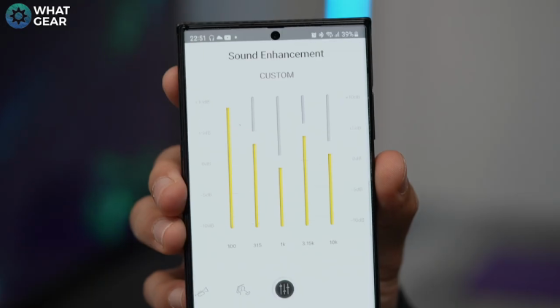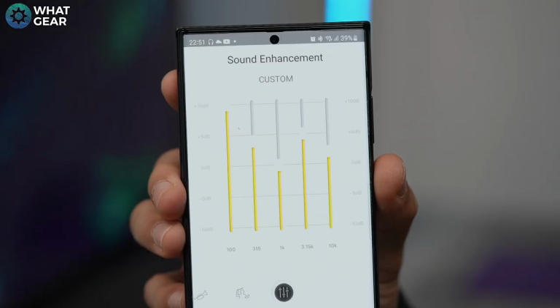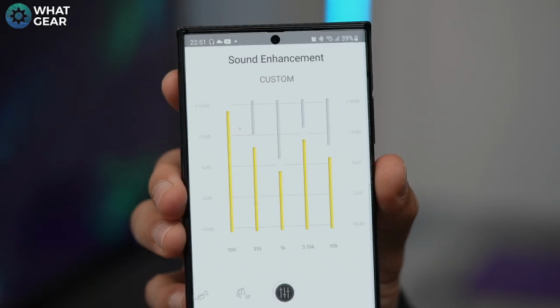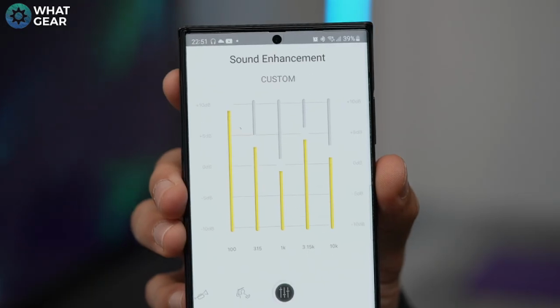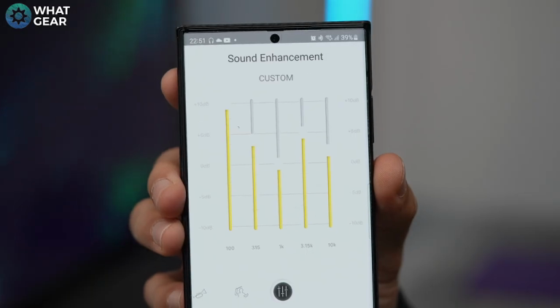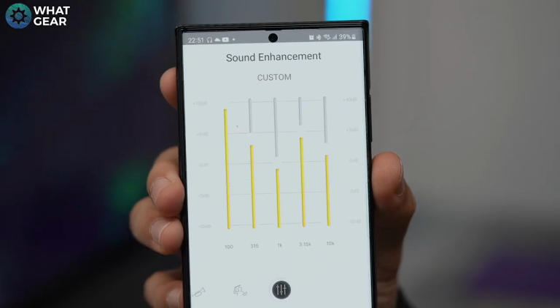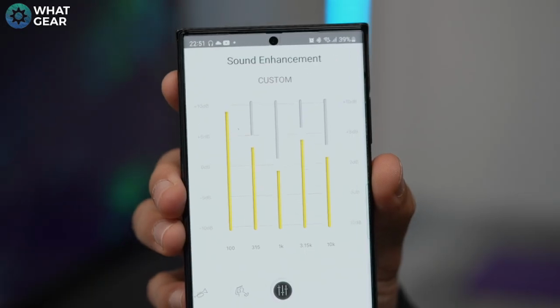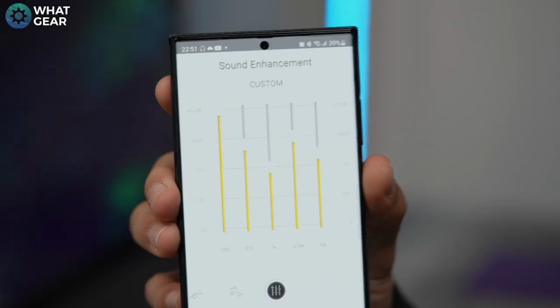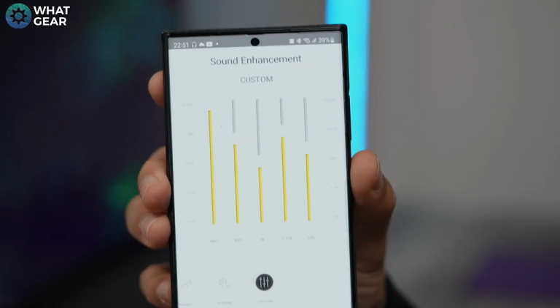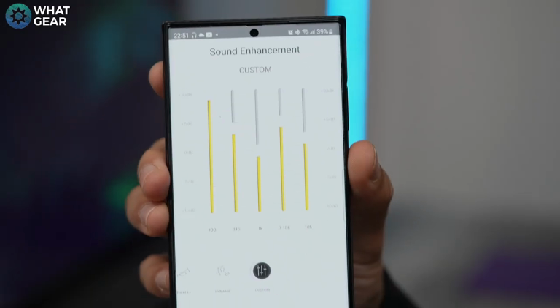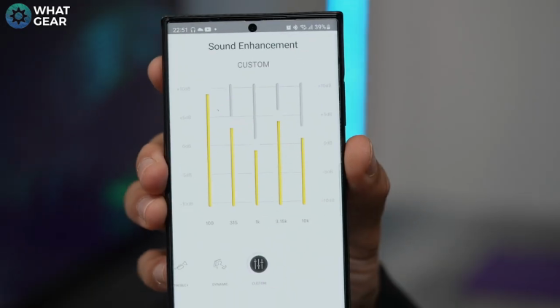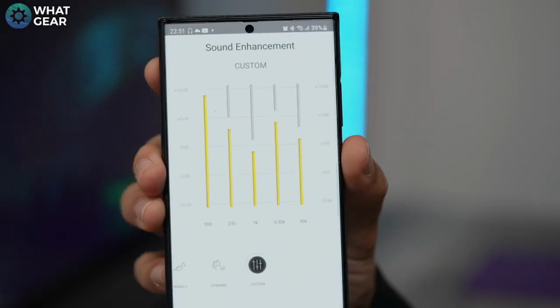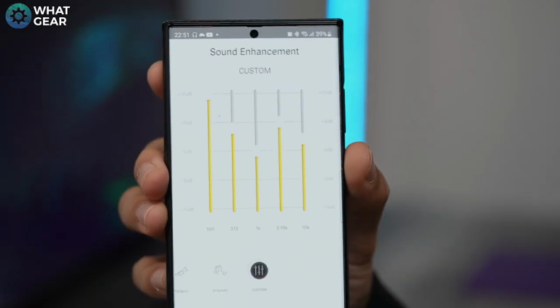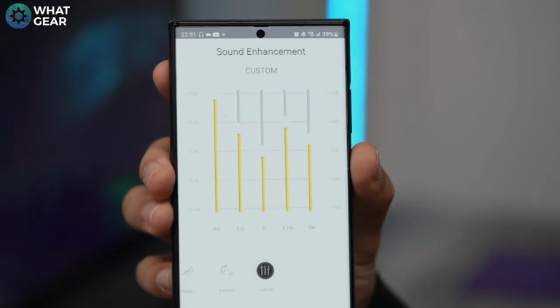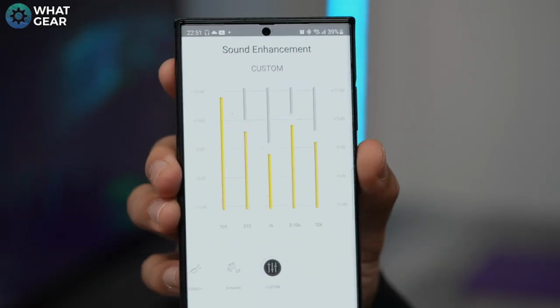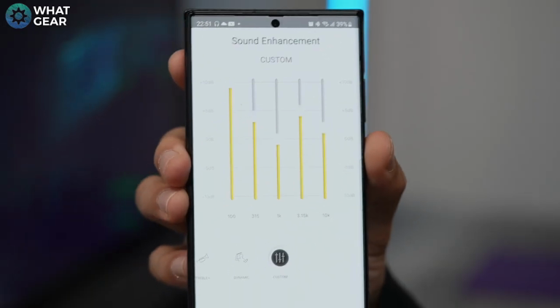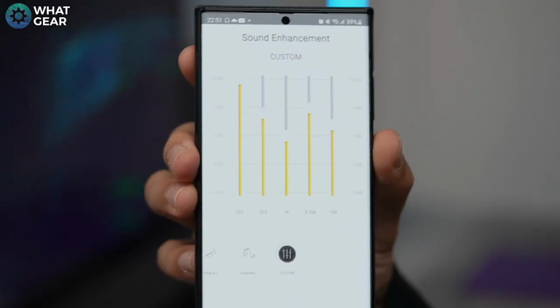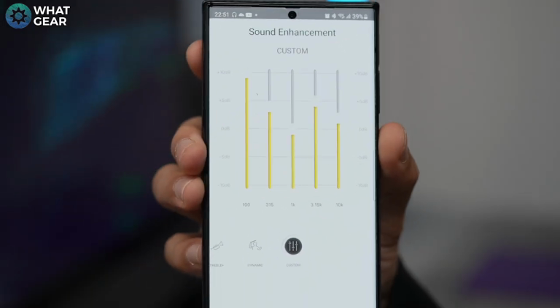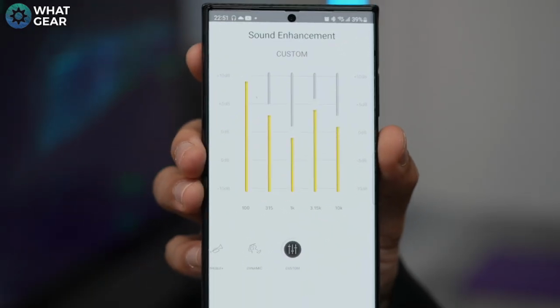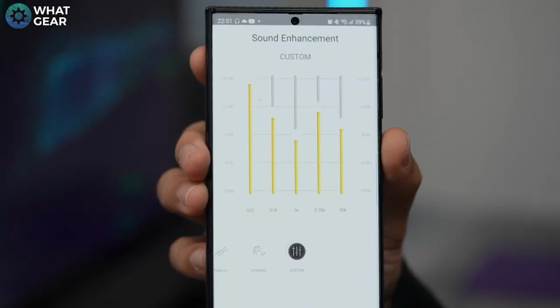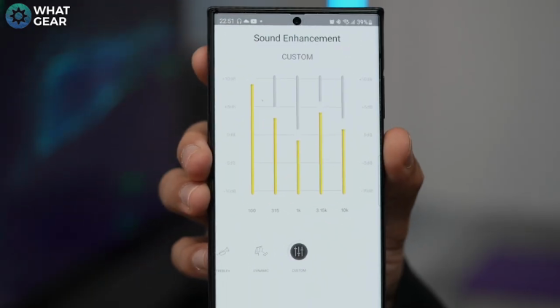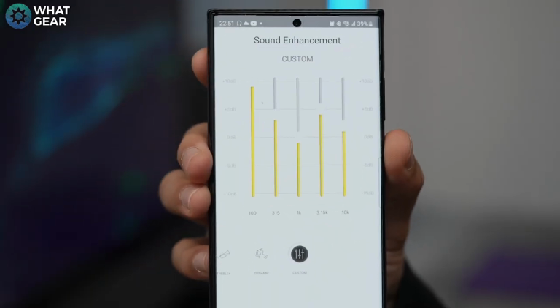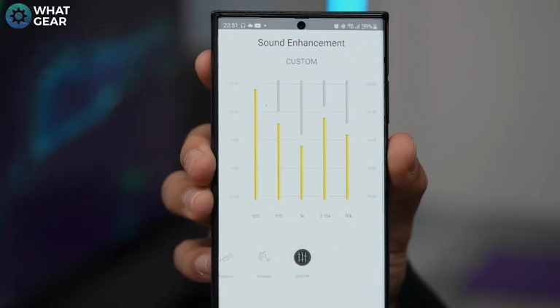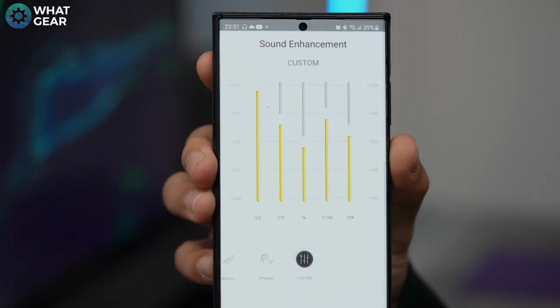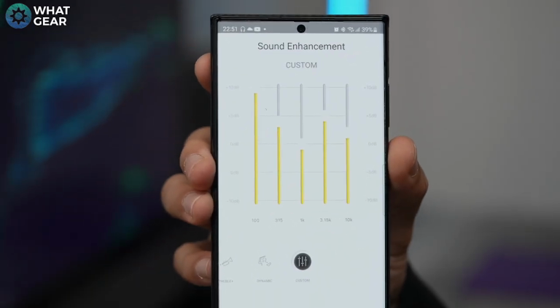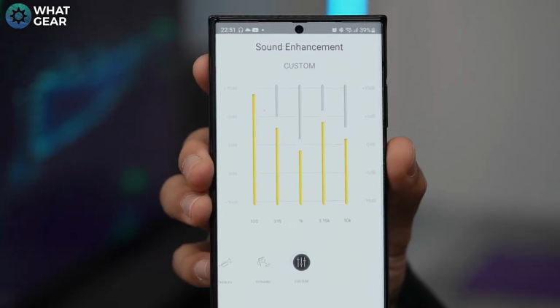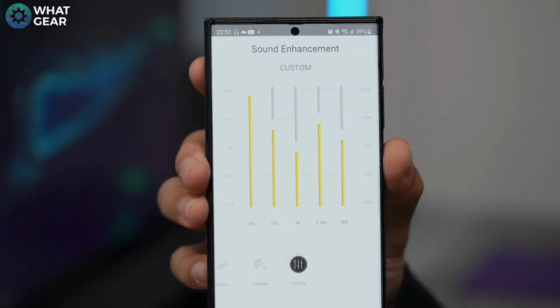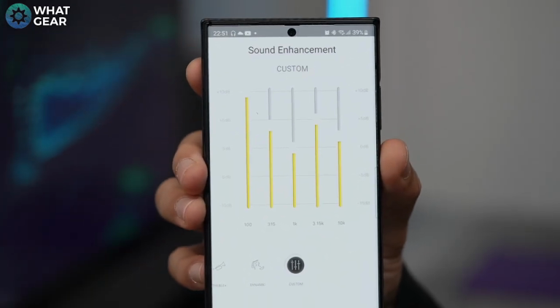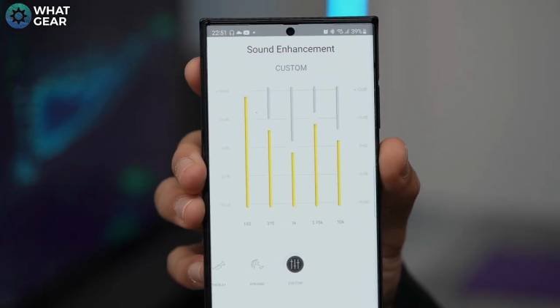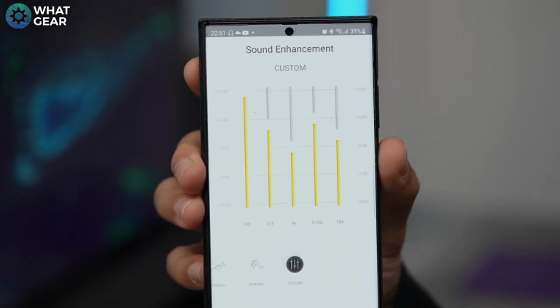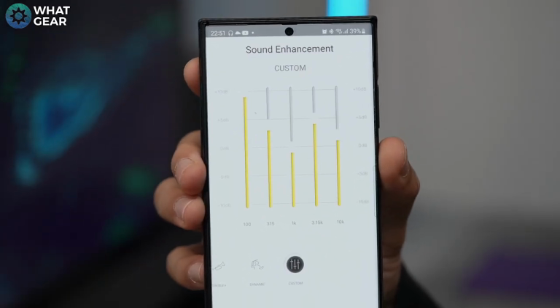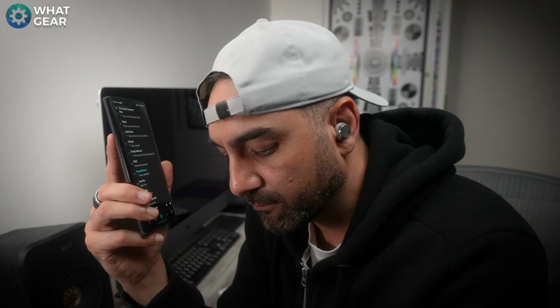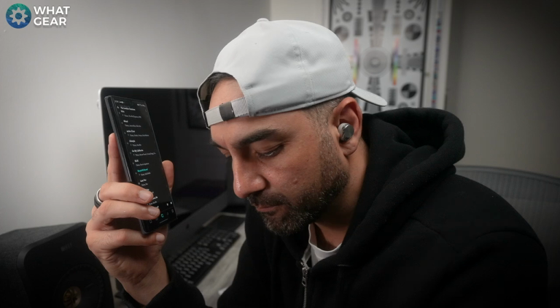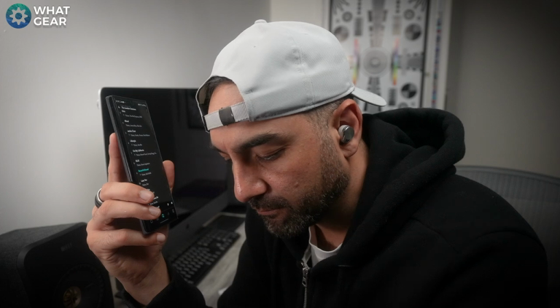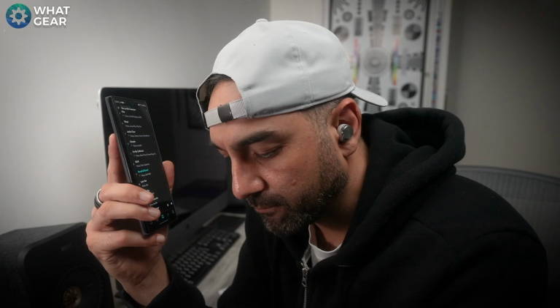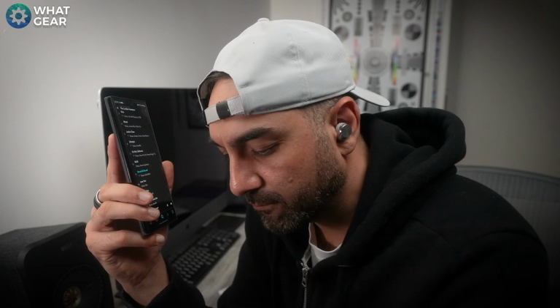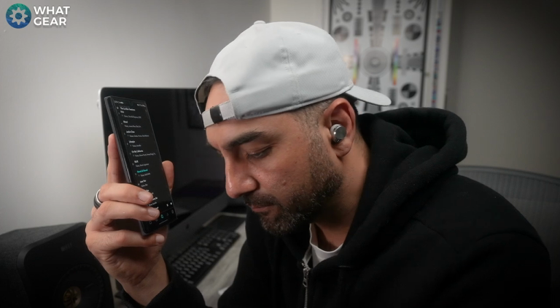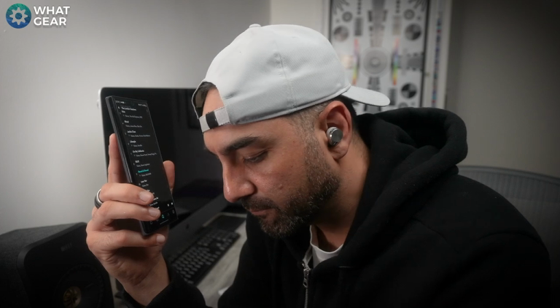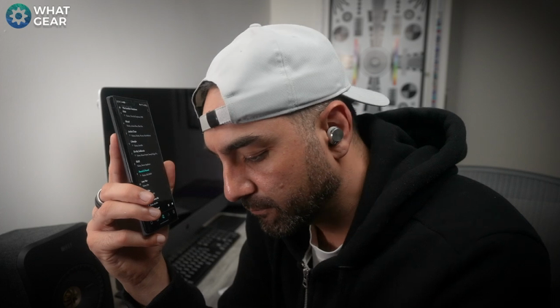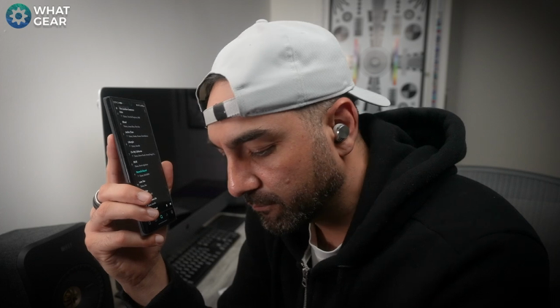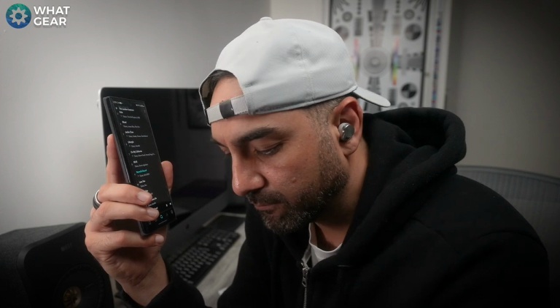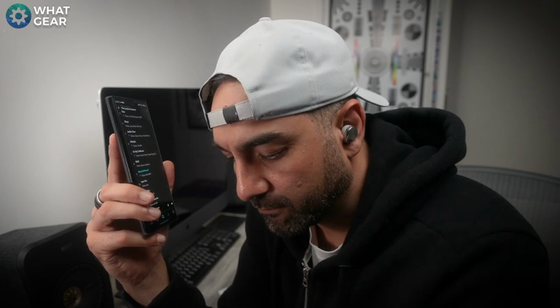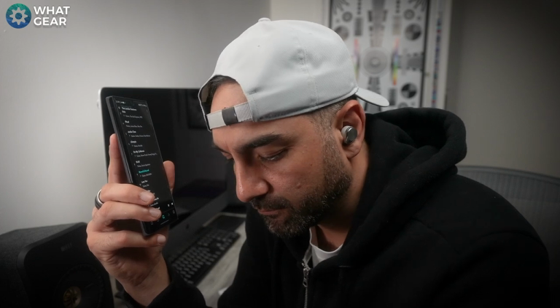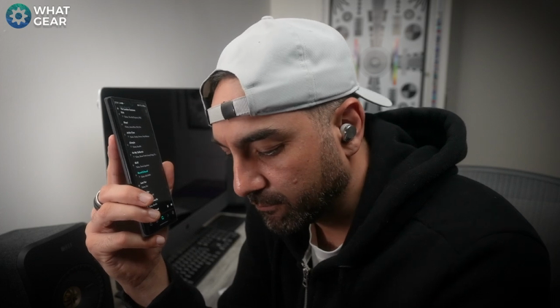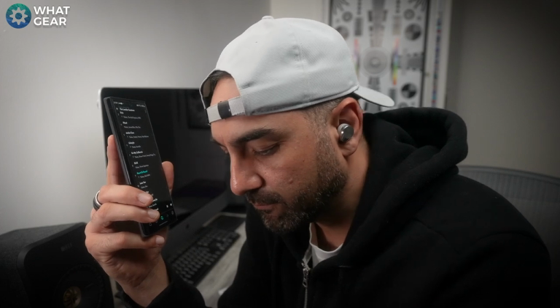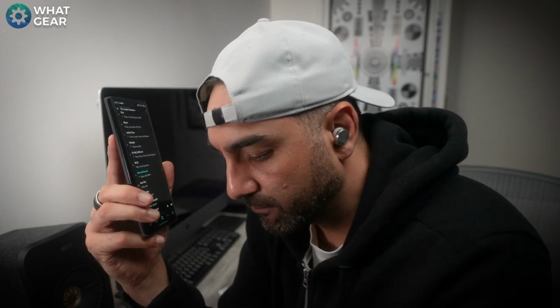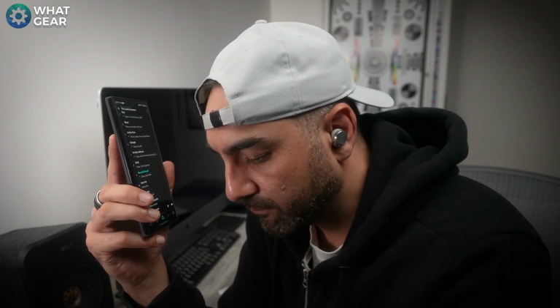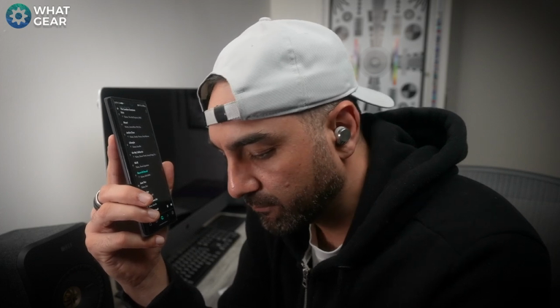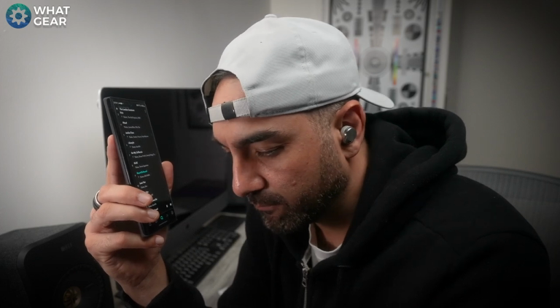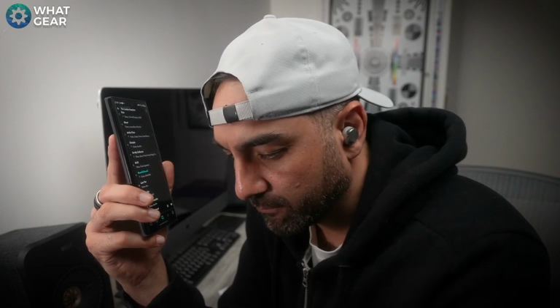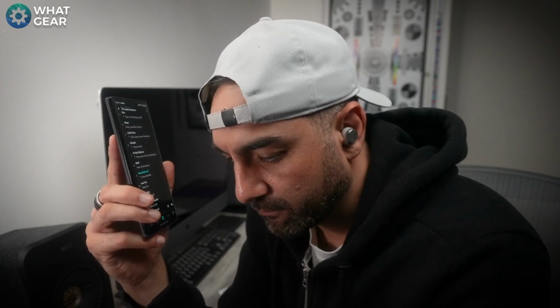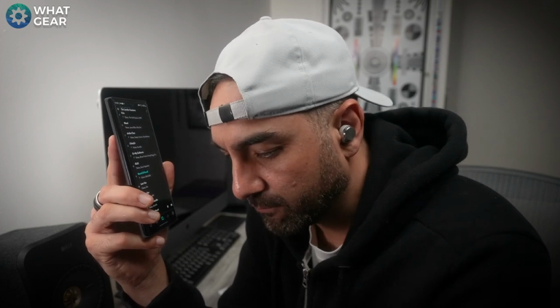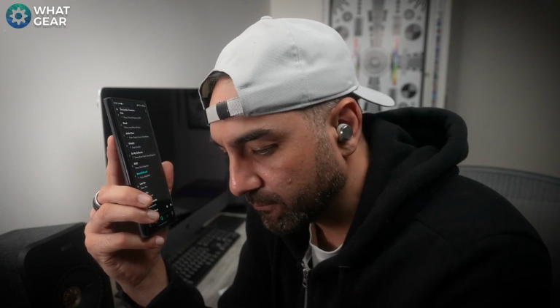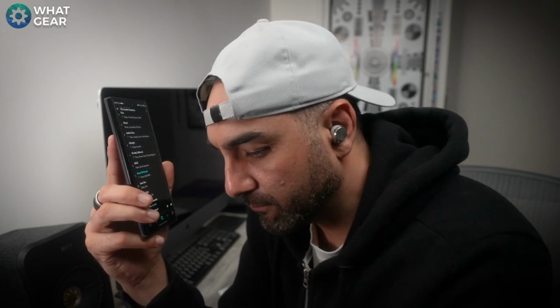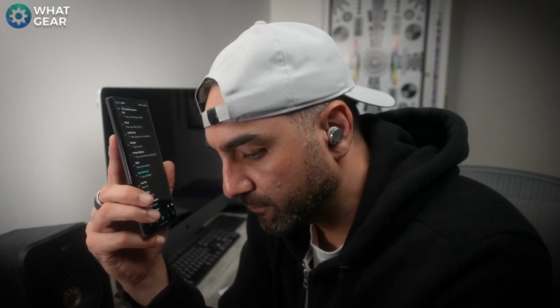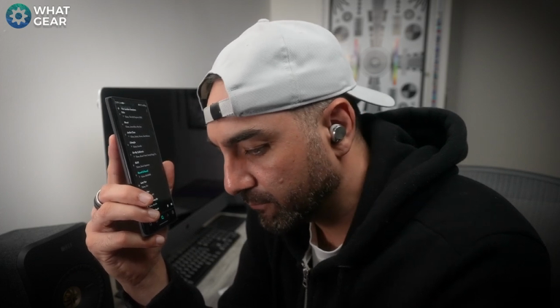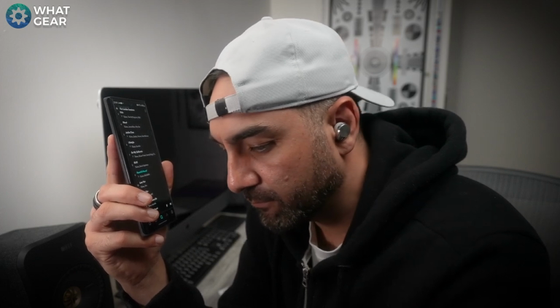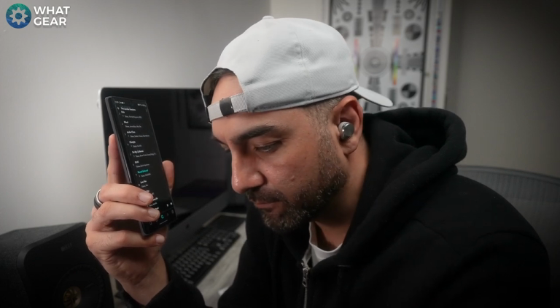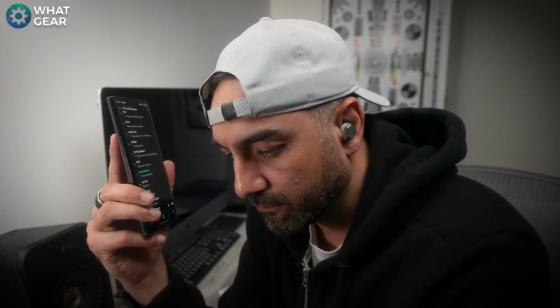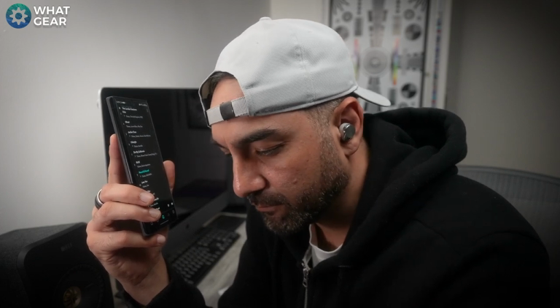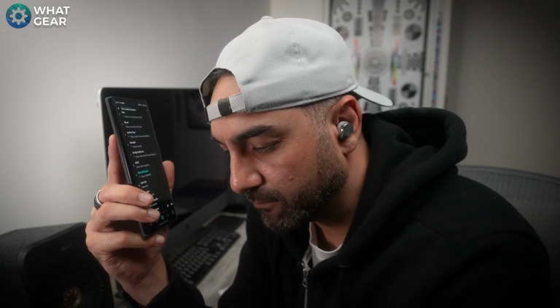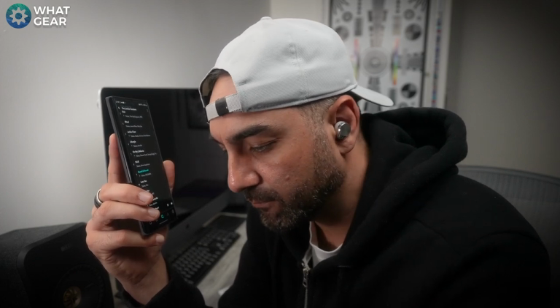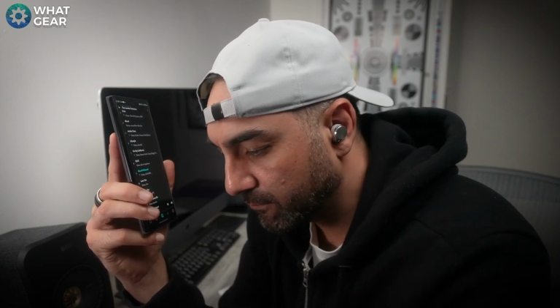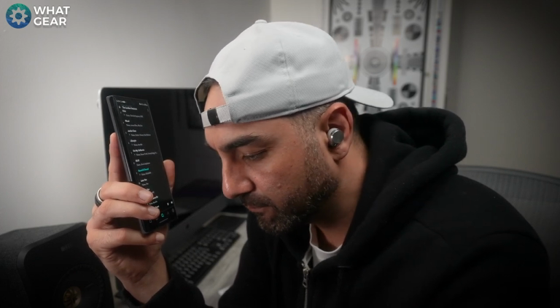Spending time dialing in a custom EQ specifically for lots of bass and very good clarity produced great results — that EQ is shown on screen now. In my opinion it sounds fantastic for dance, hip-hop and modern pop. The Technics AZ-80s sound really good.